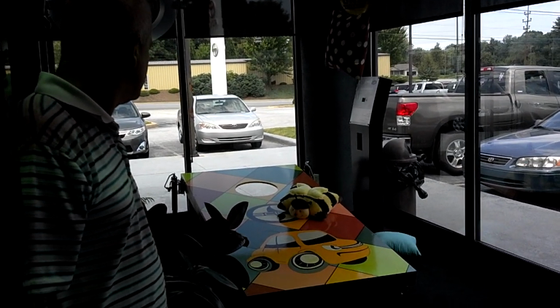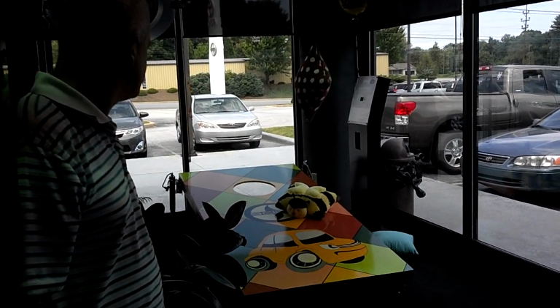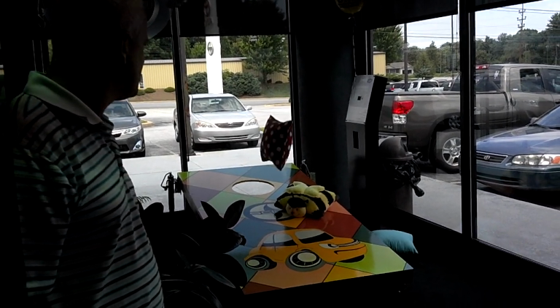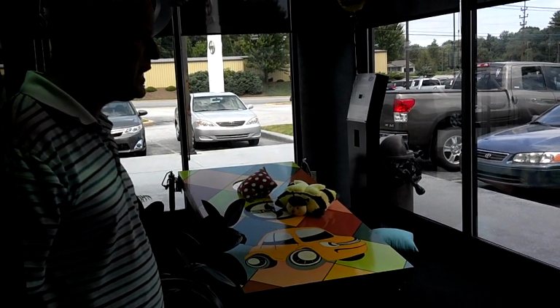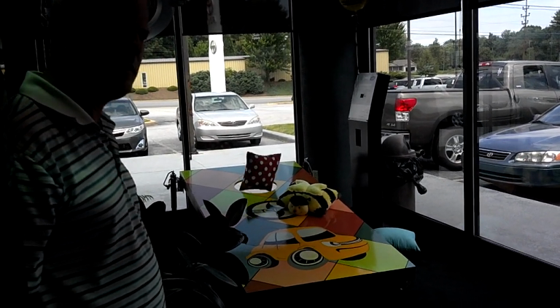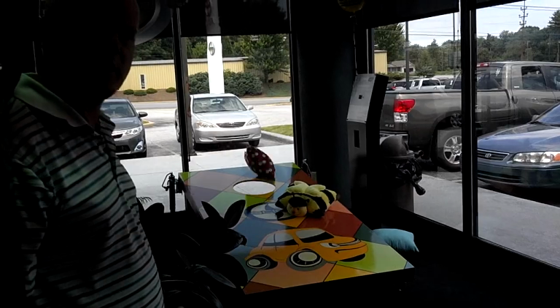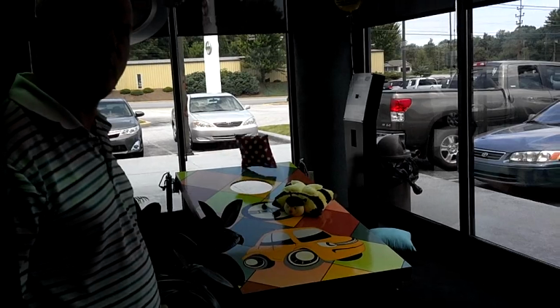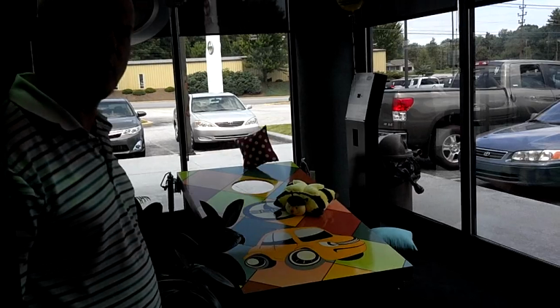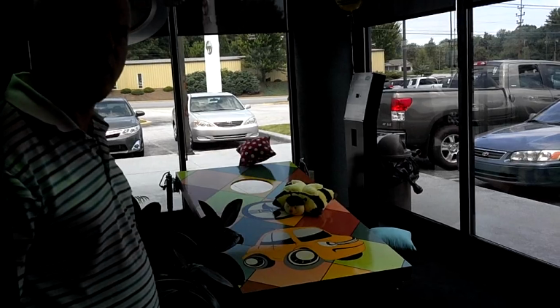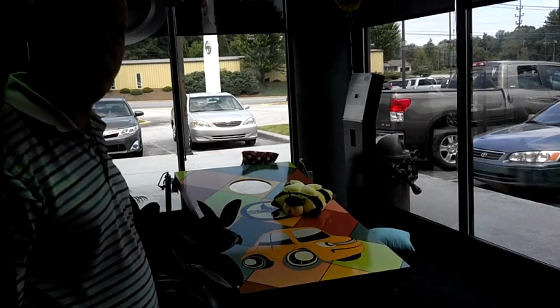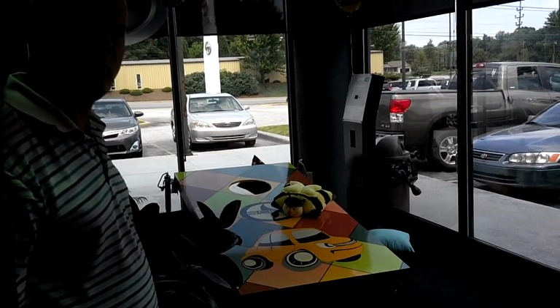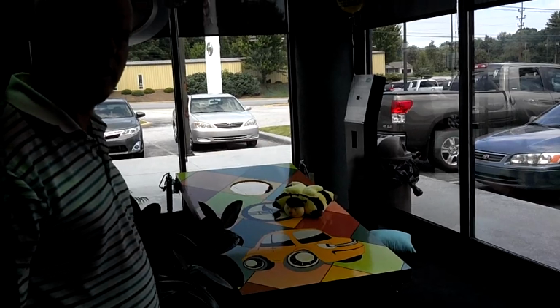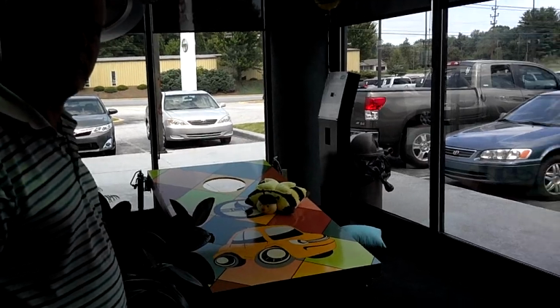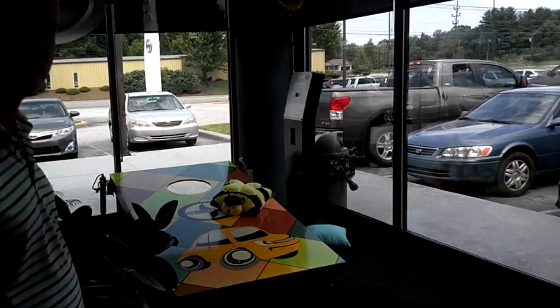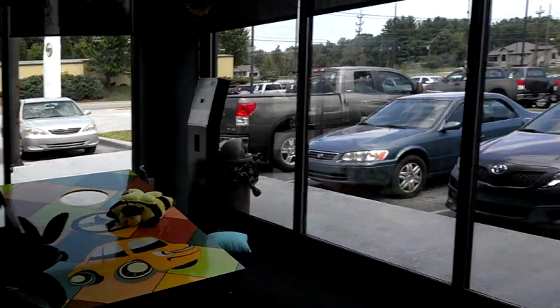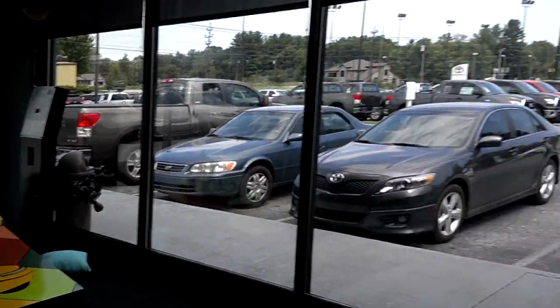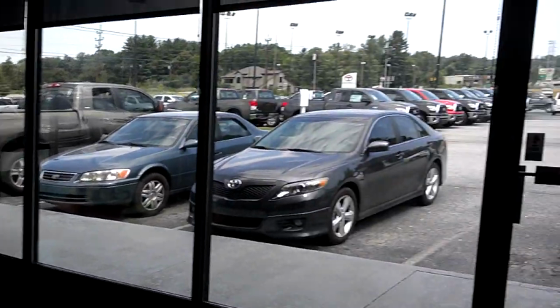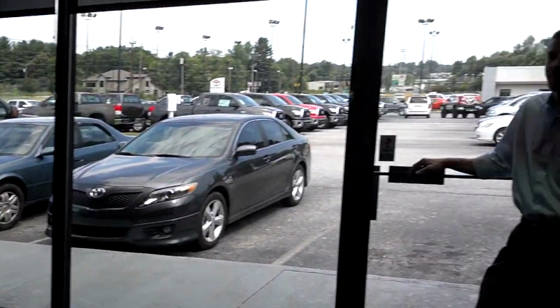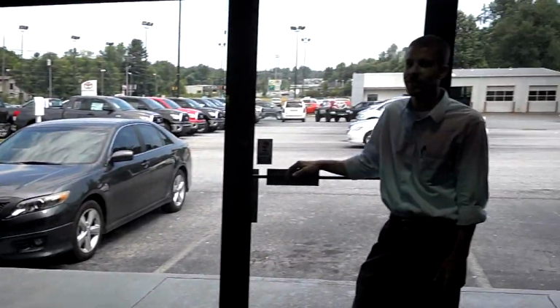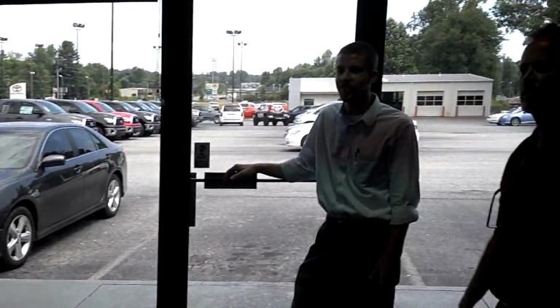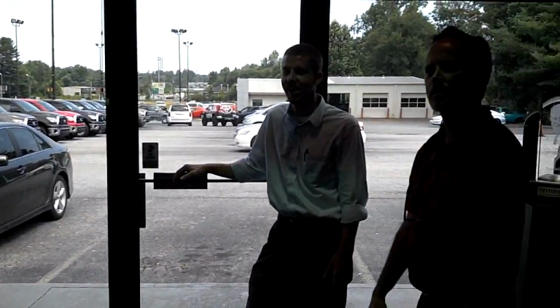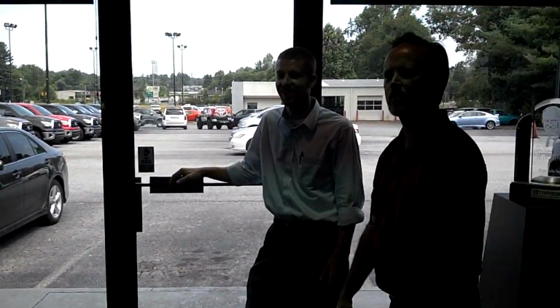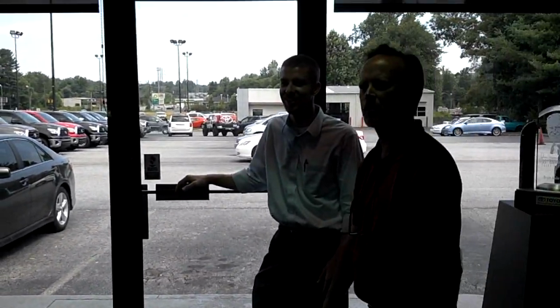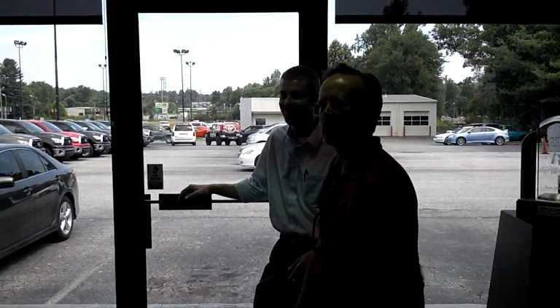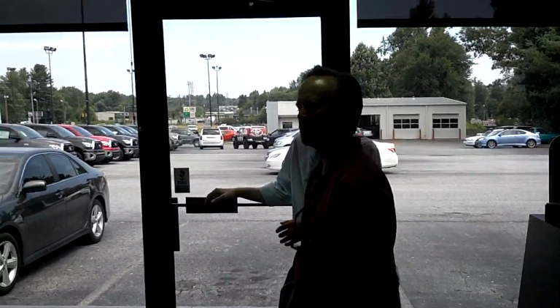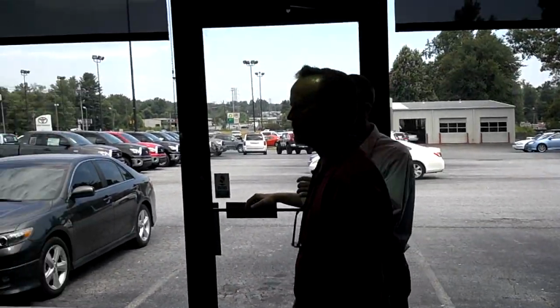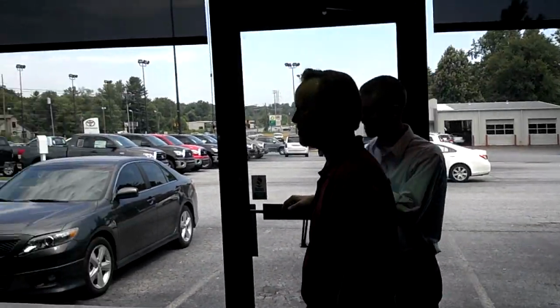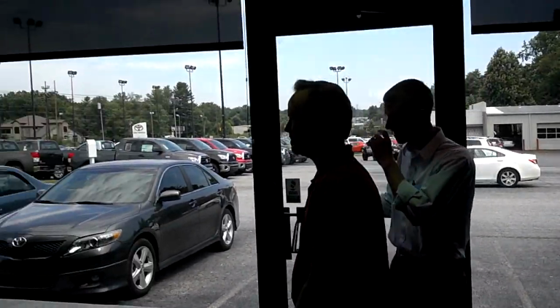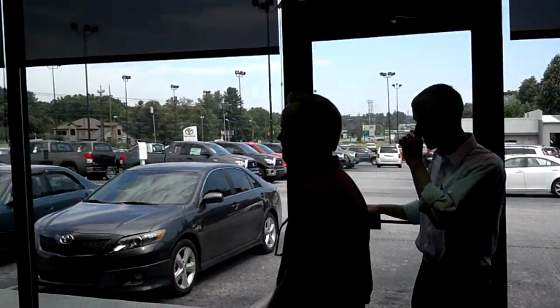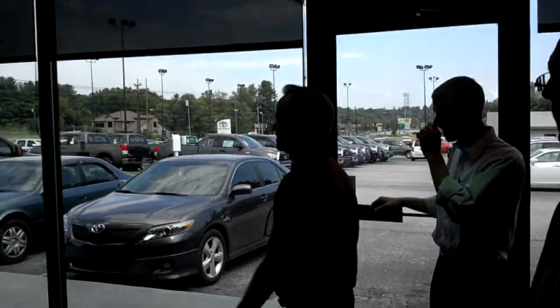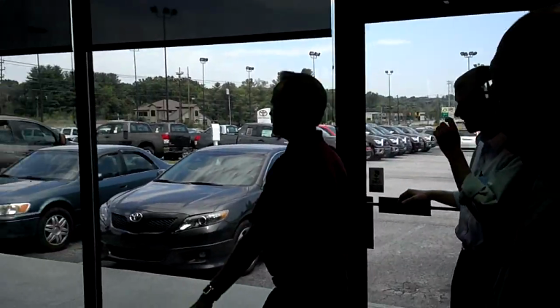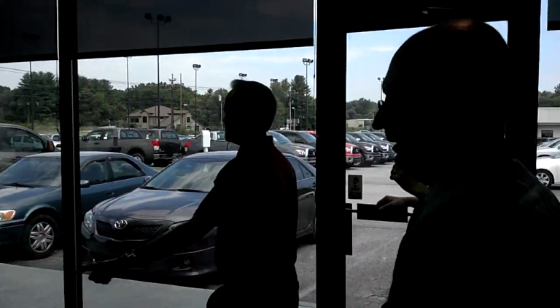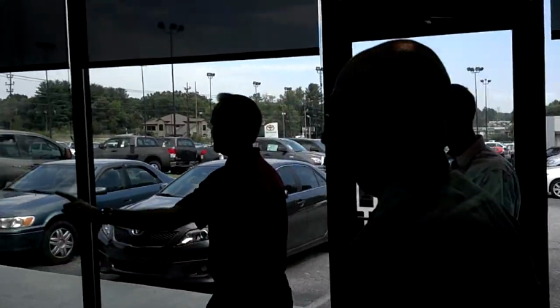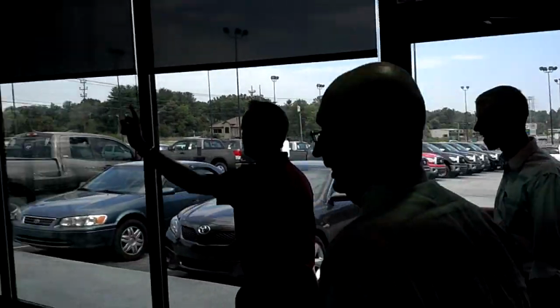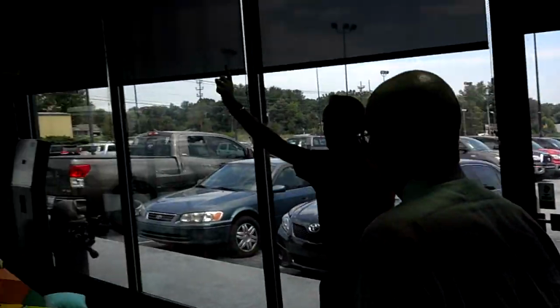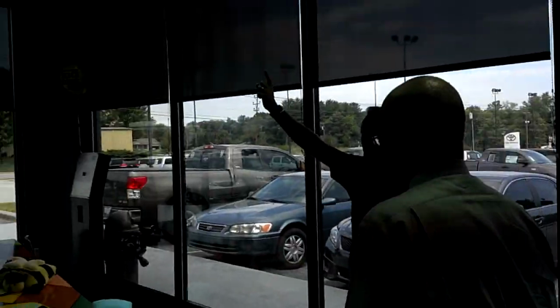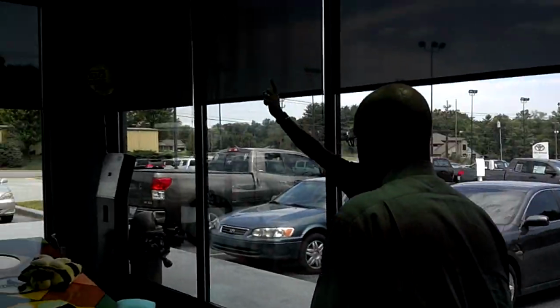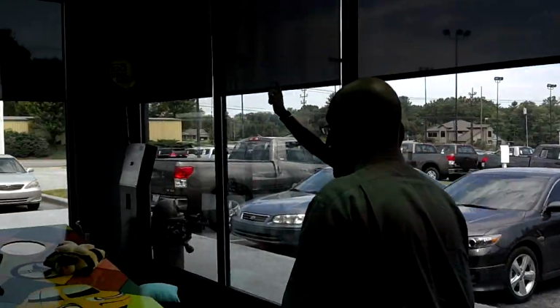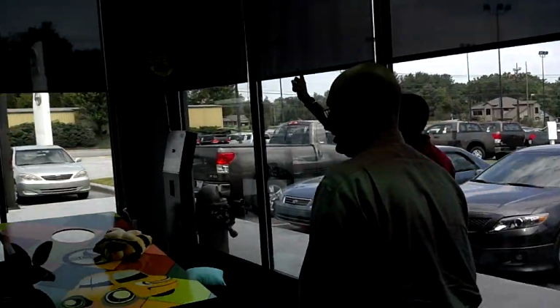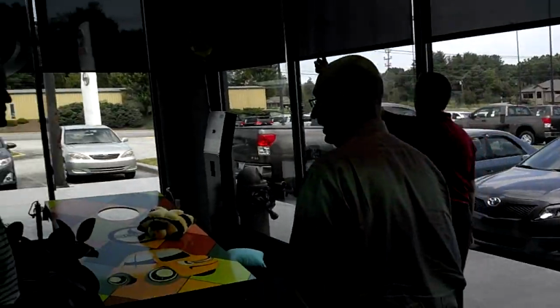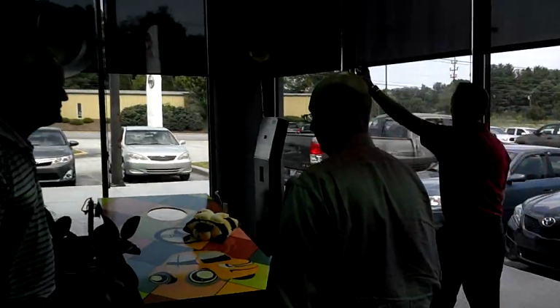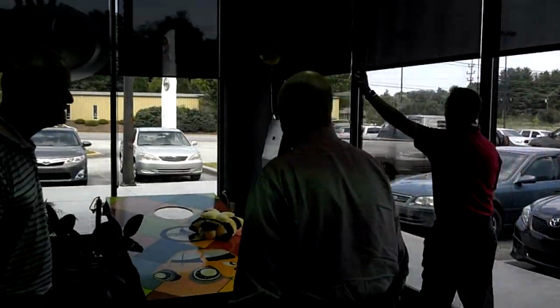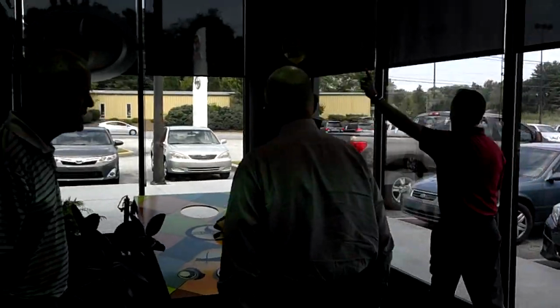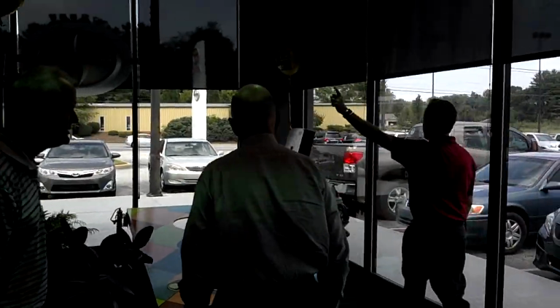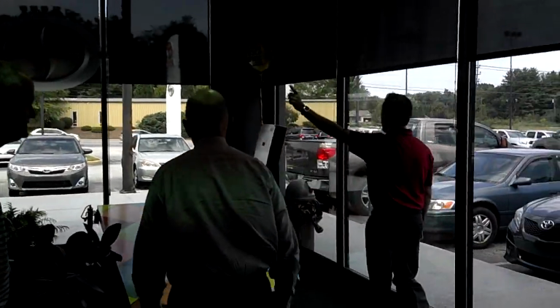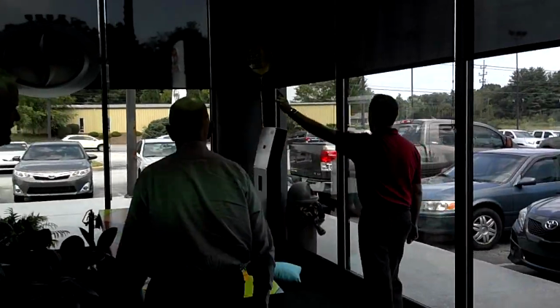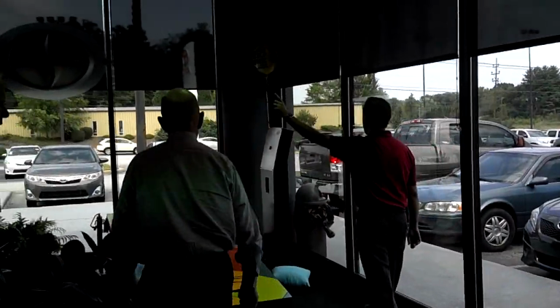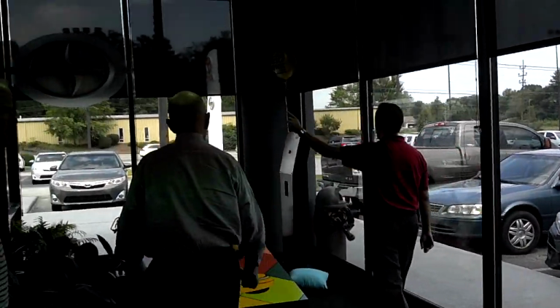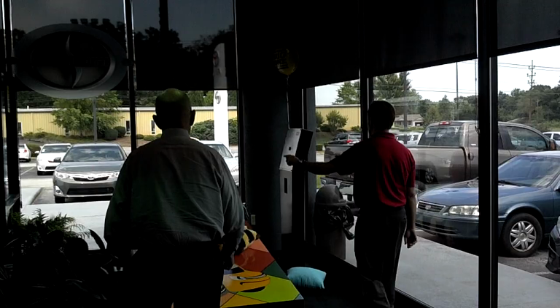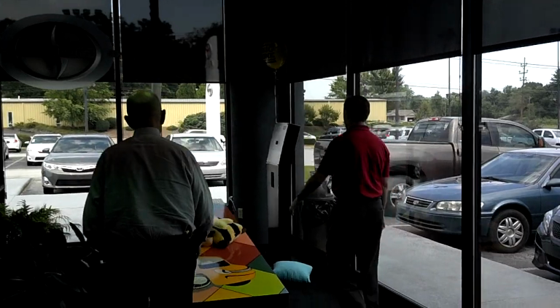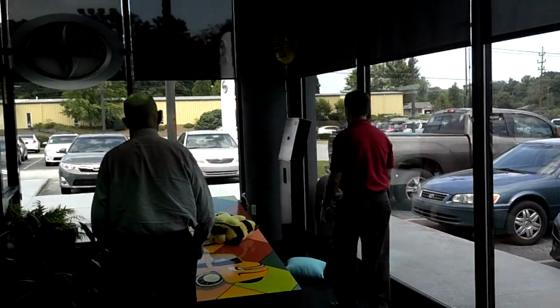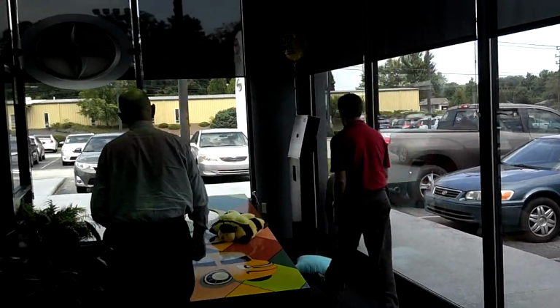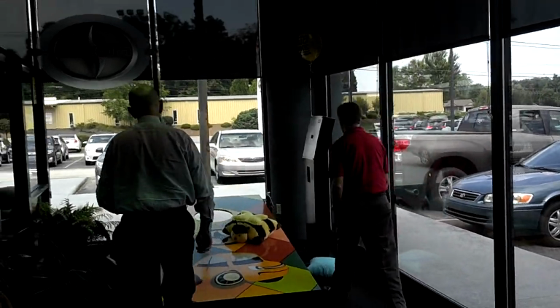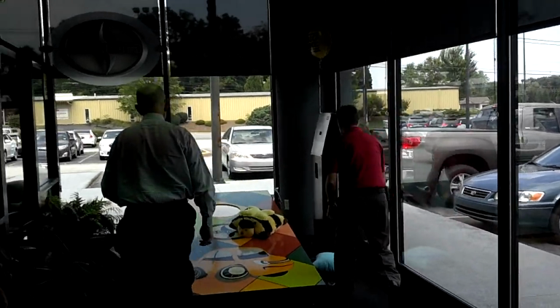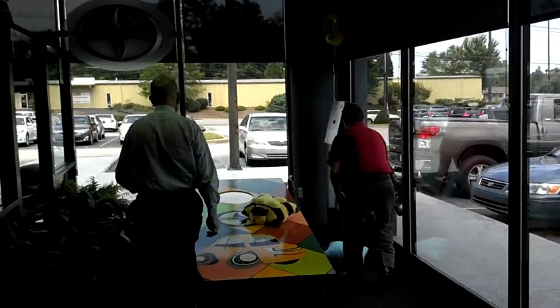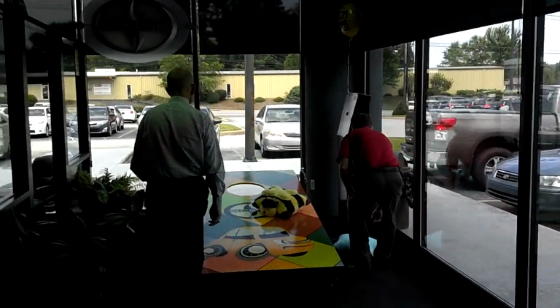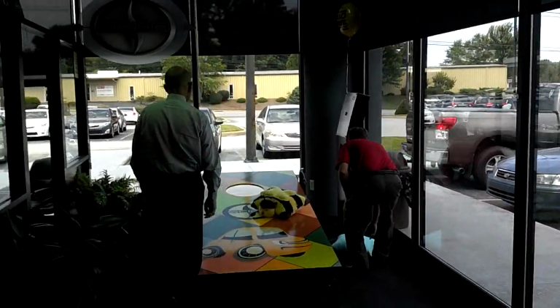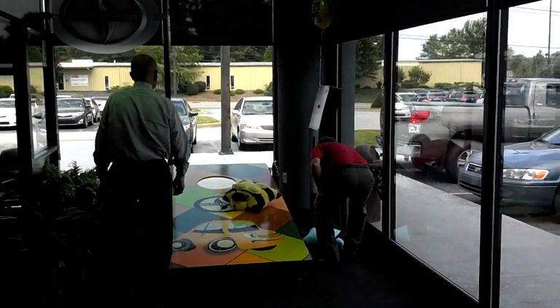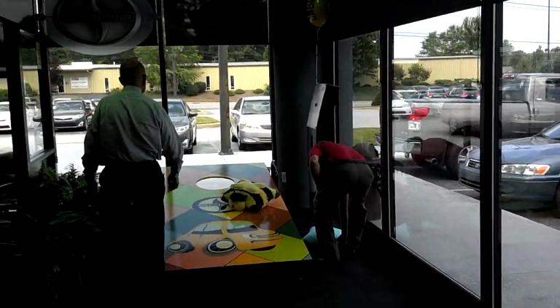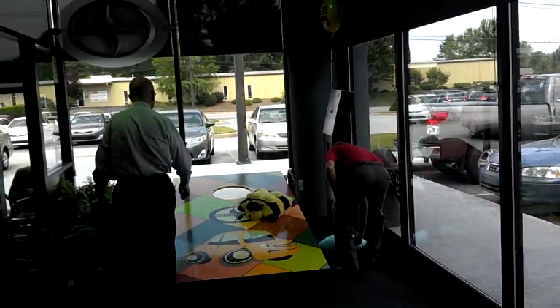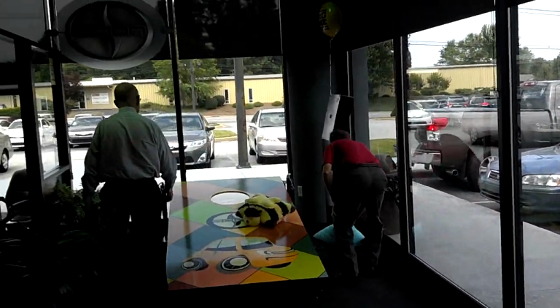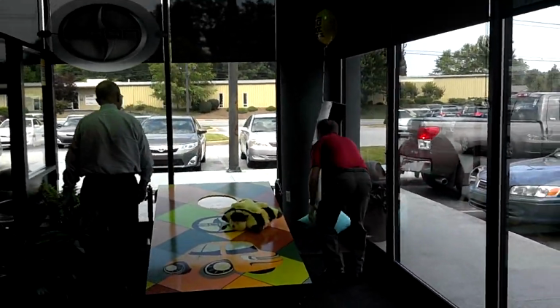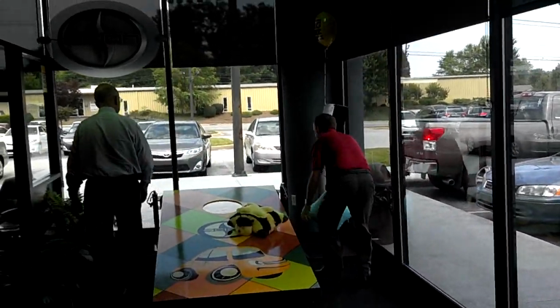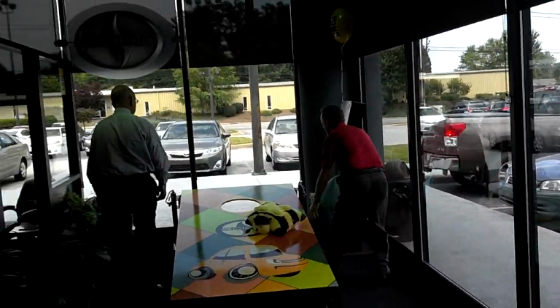This is the way we cornhole in Hendersonville and South Asheville. This is just the way we do it. This is tough. This is the most pressure I've ever felt.